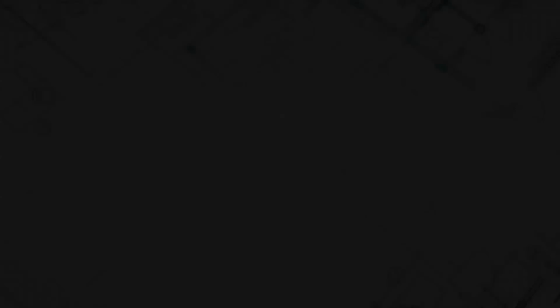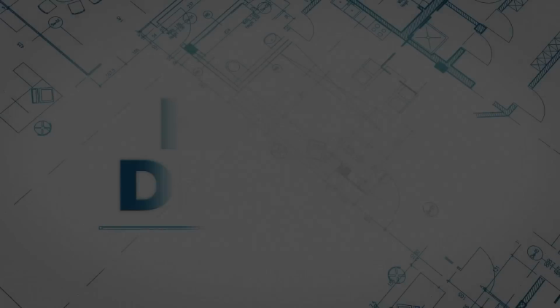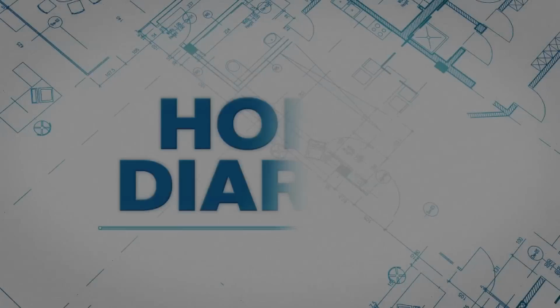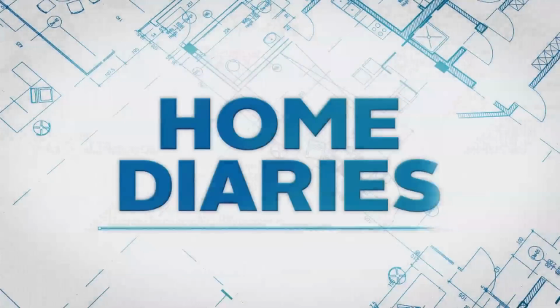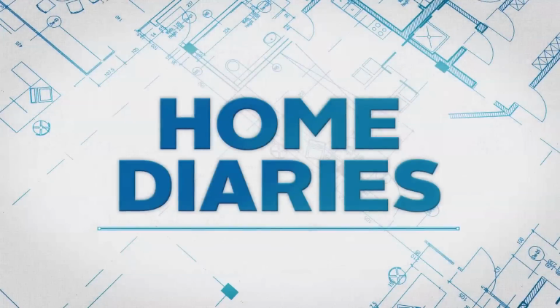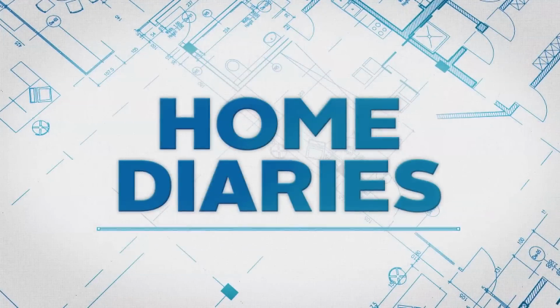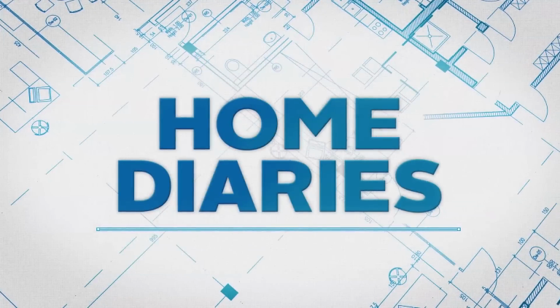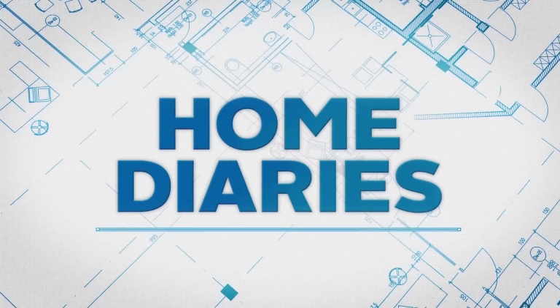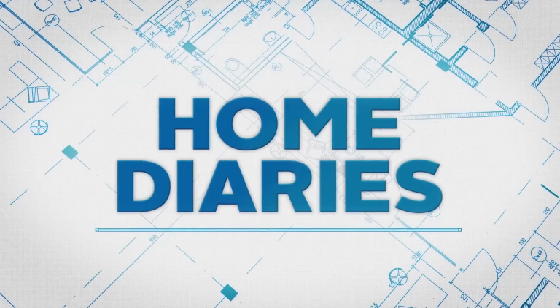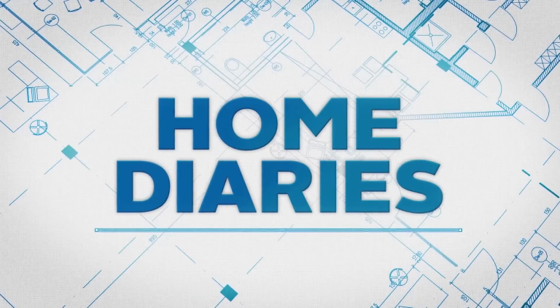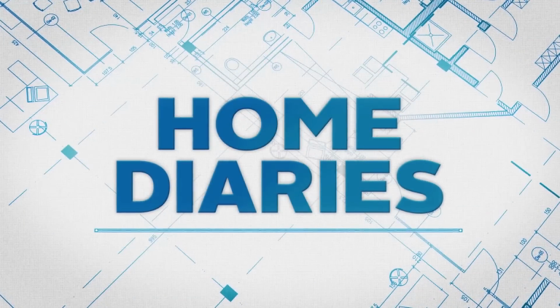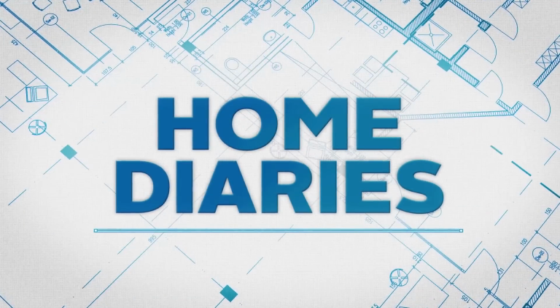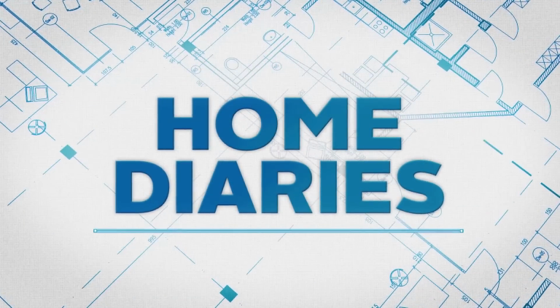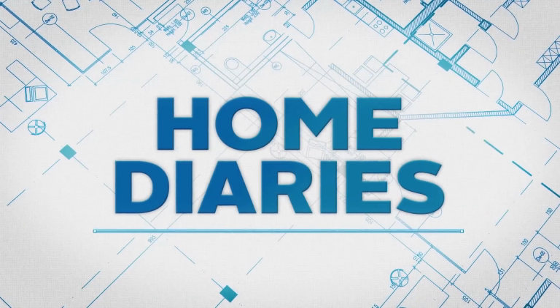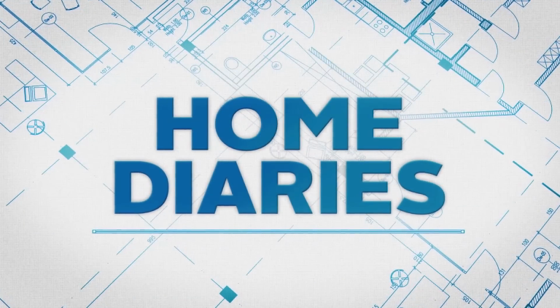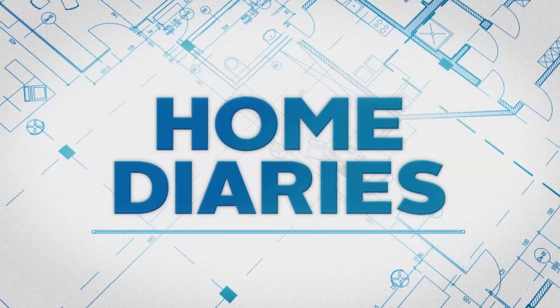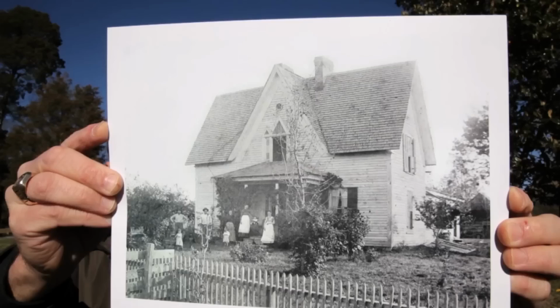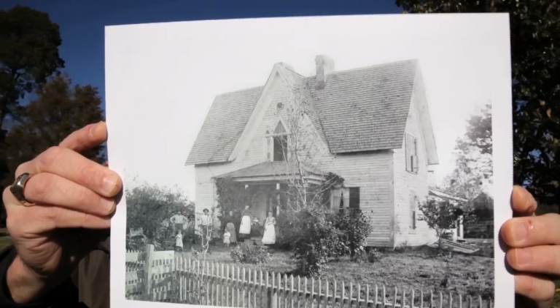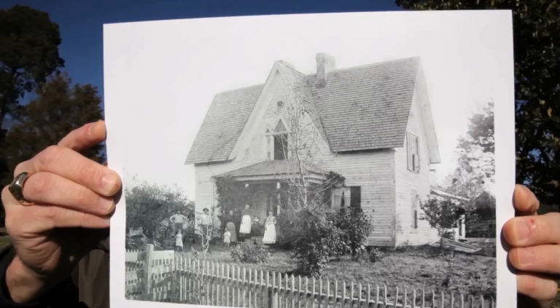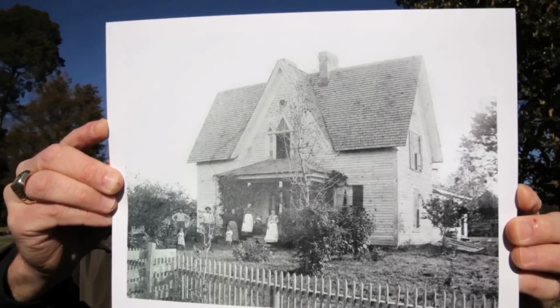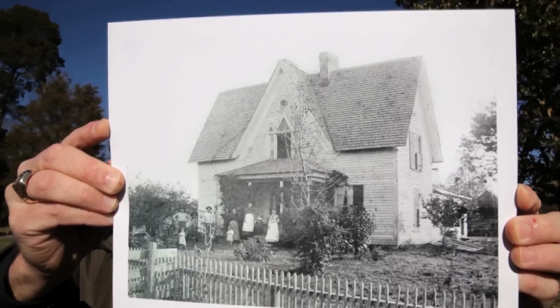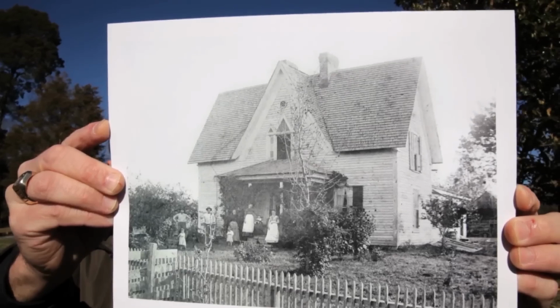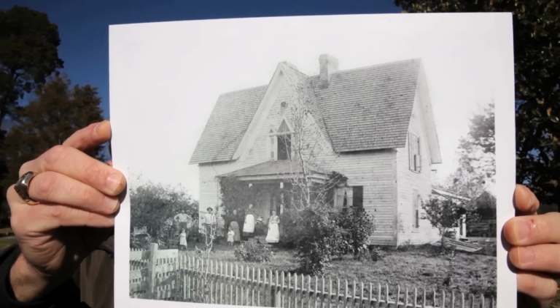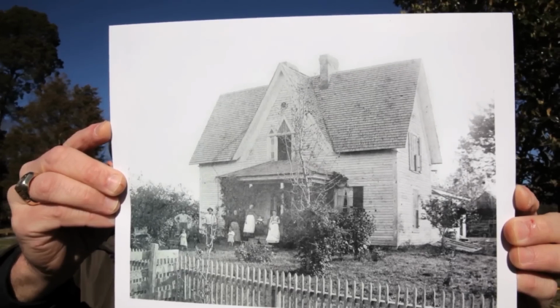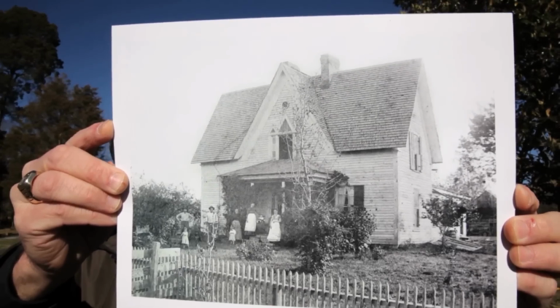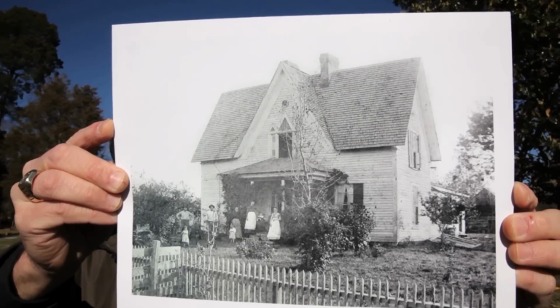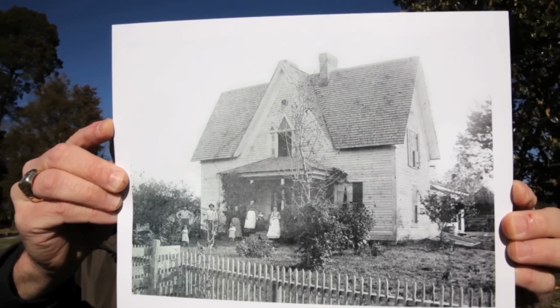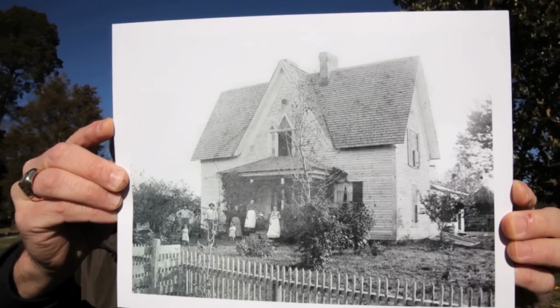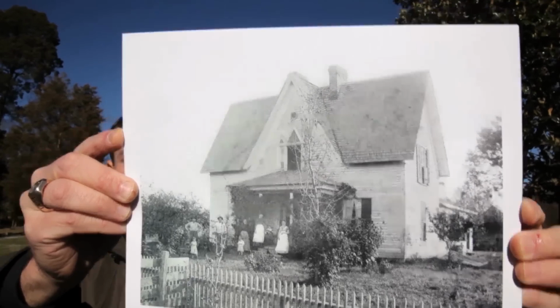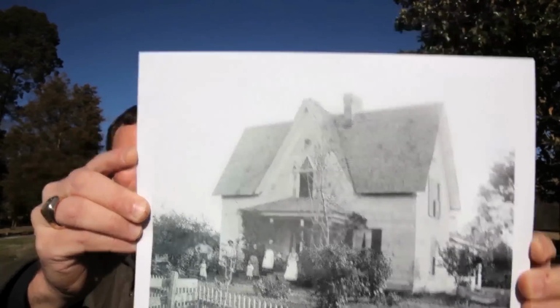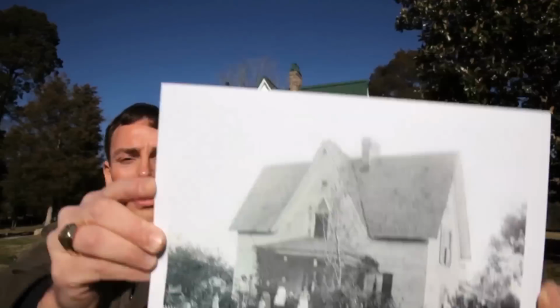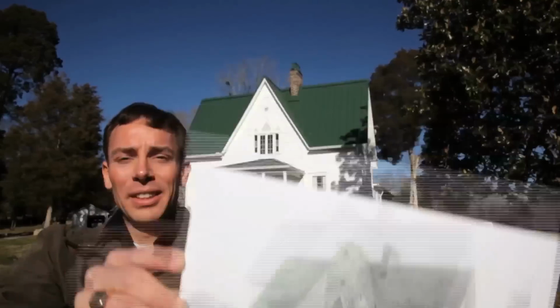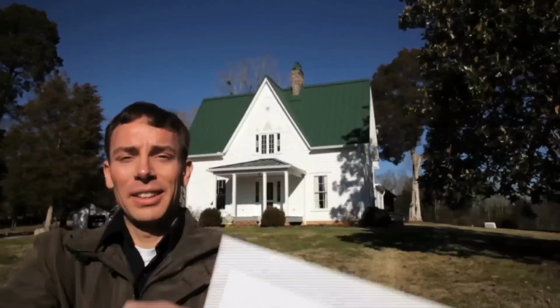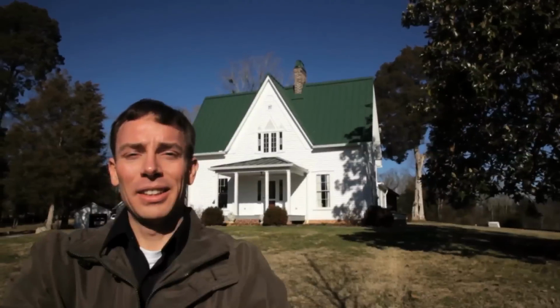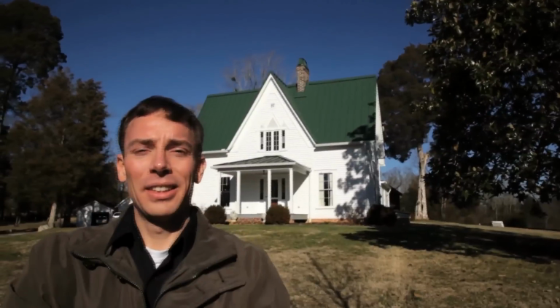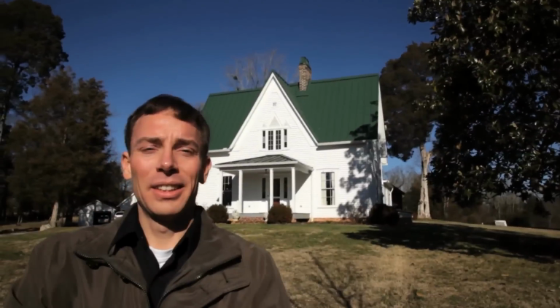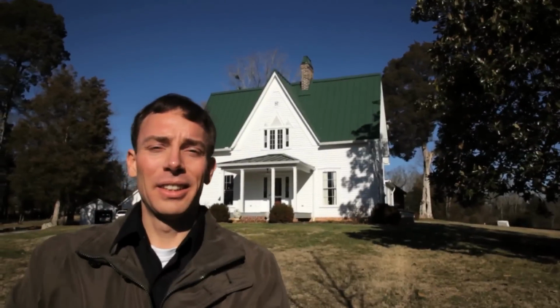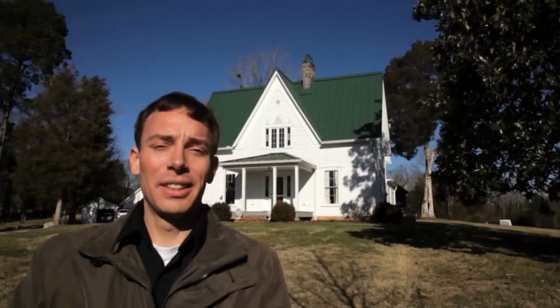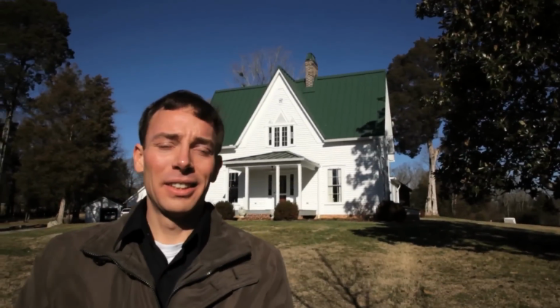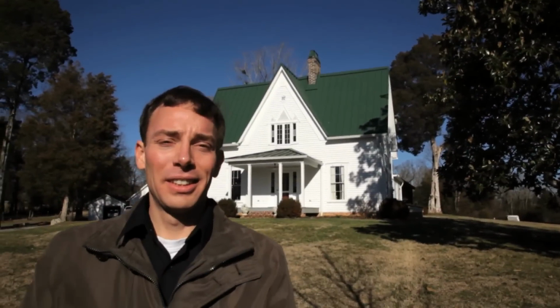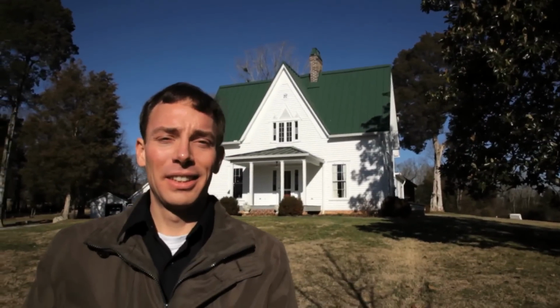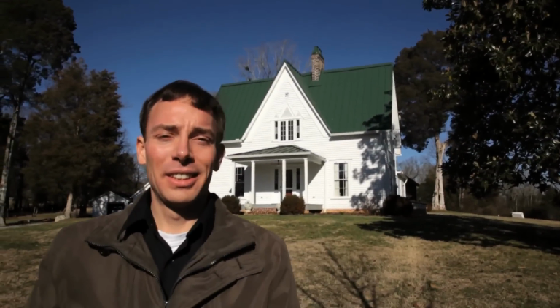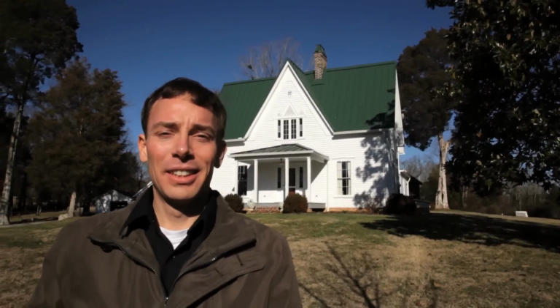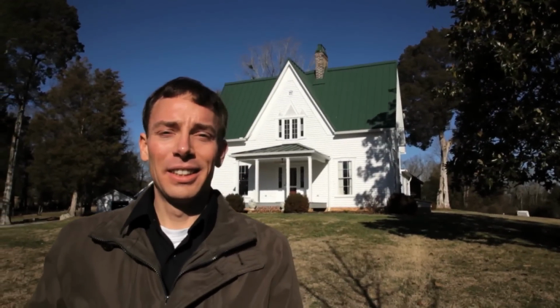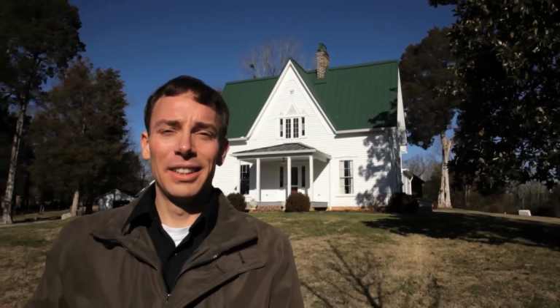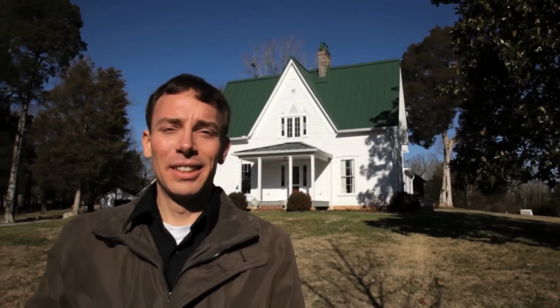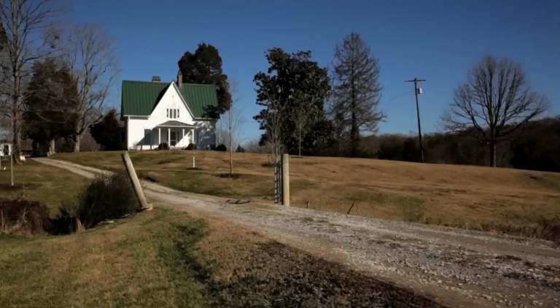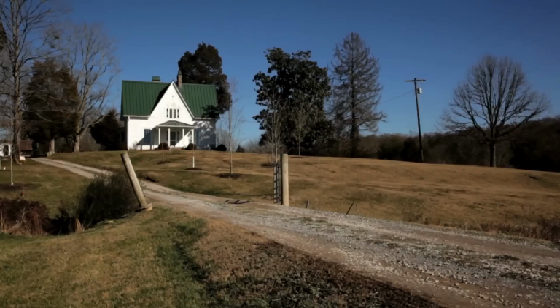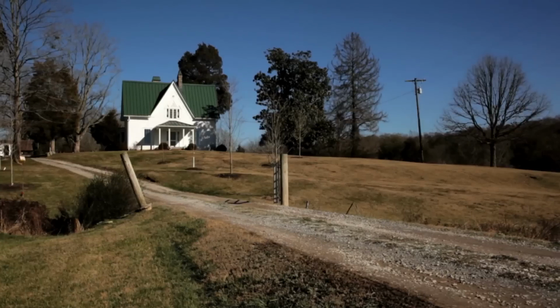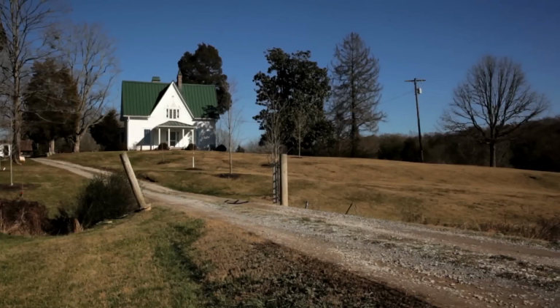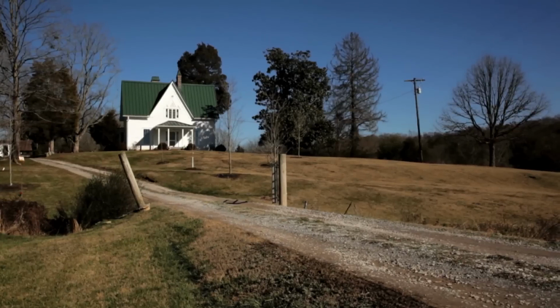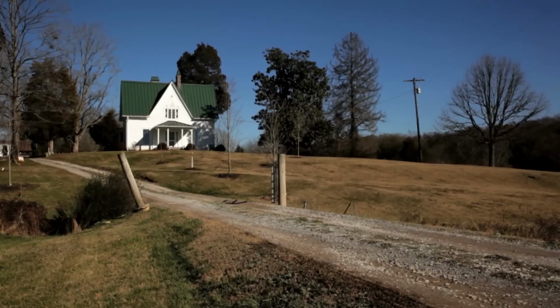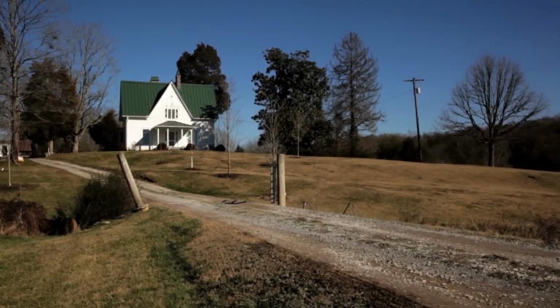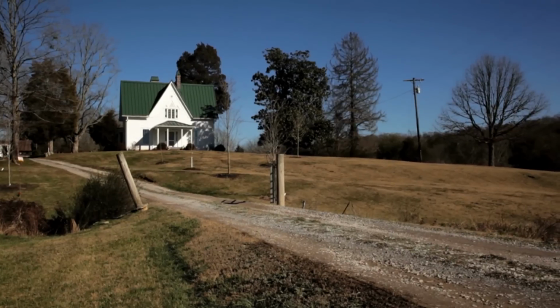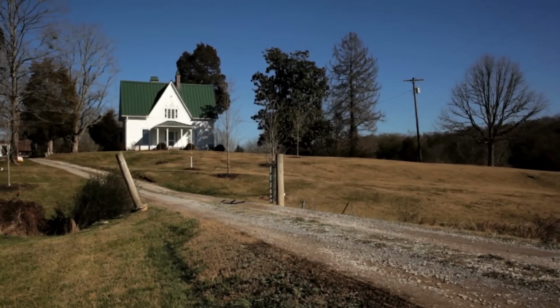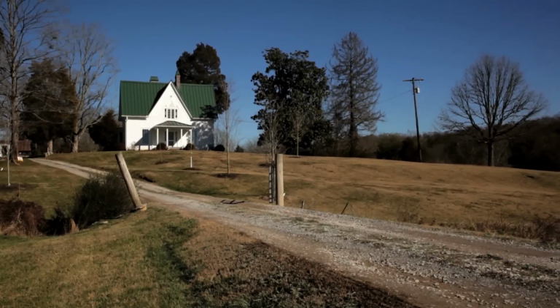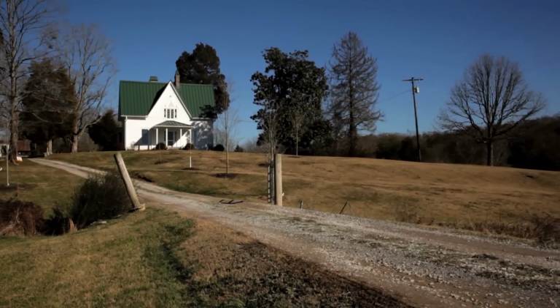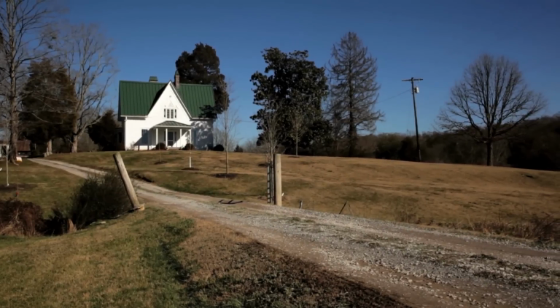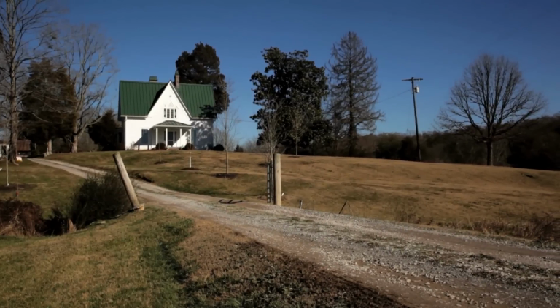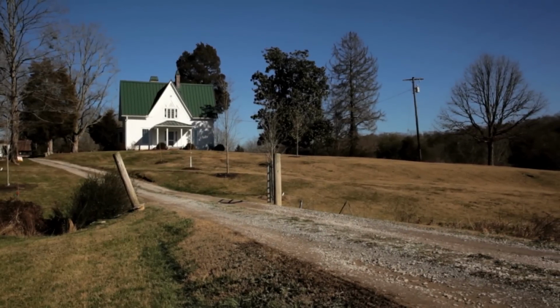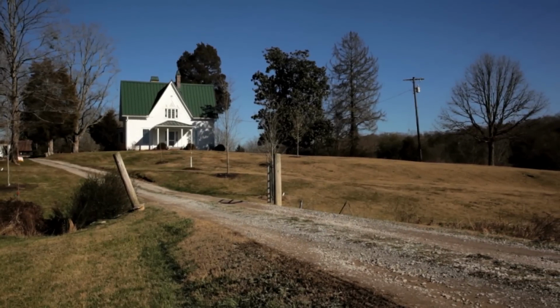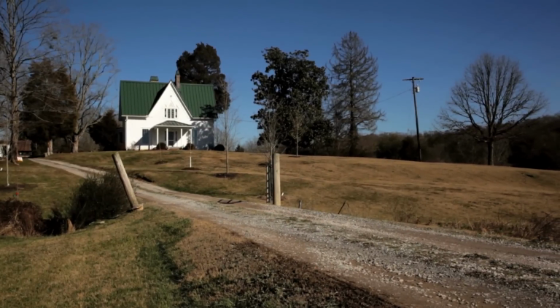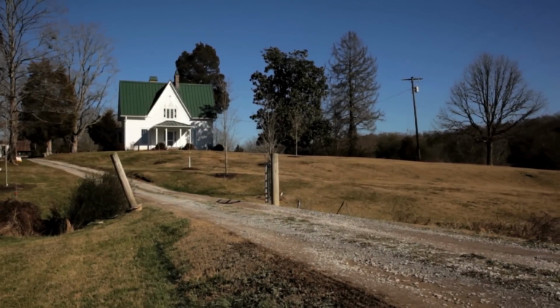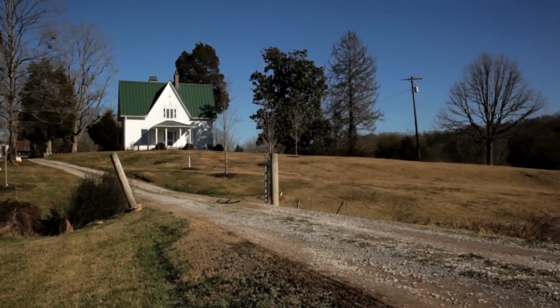Home Diaries. Every house has a story. I'm Kevin Murphy, and this is the Murphy Family Farm.